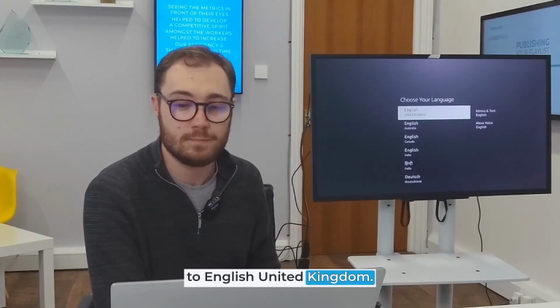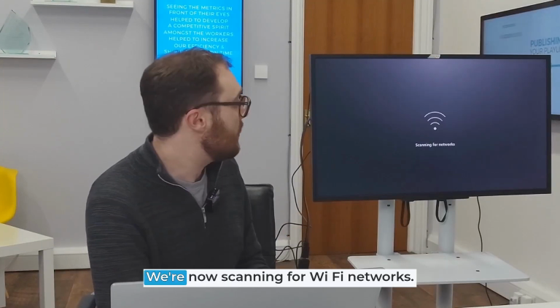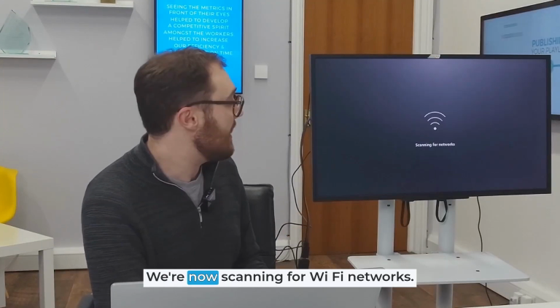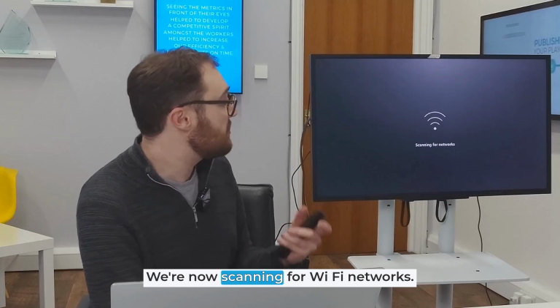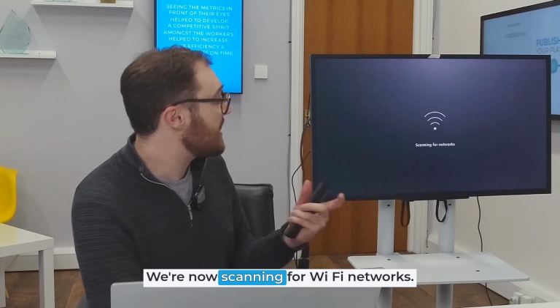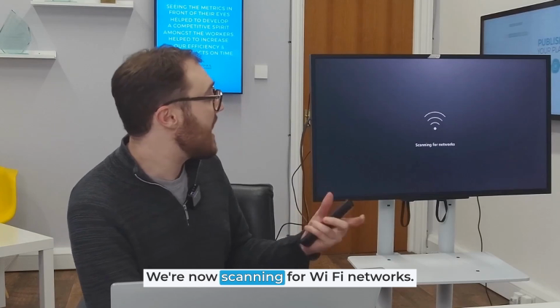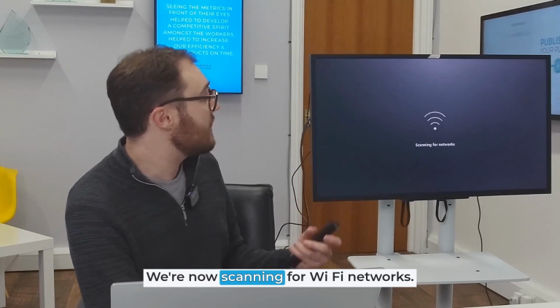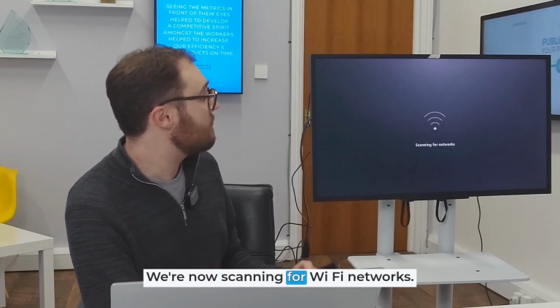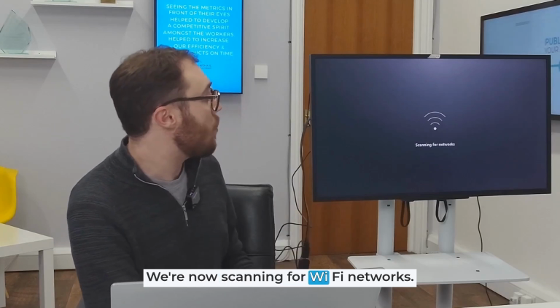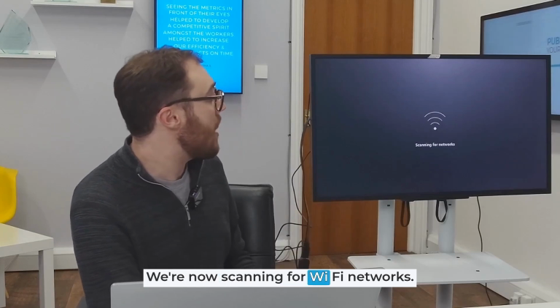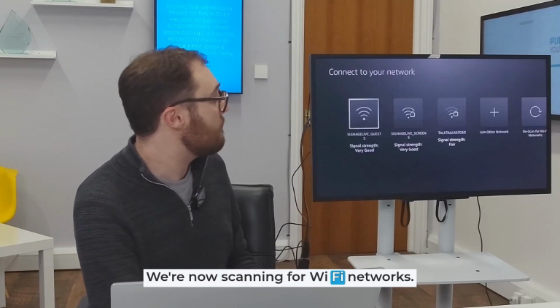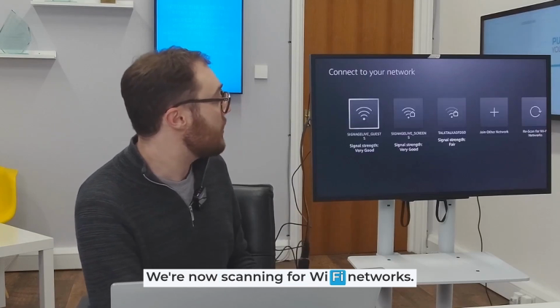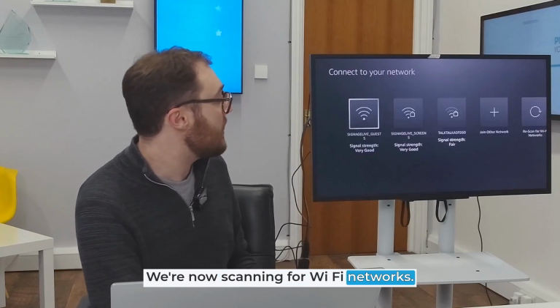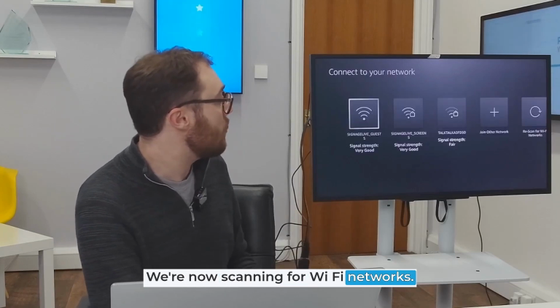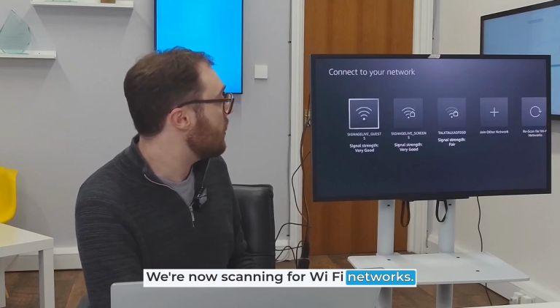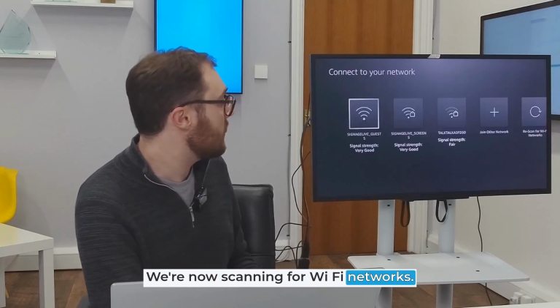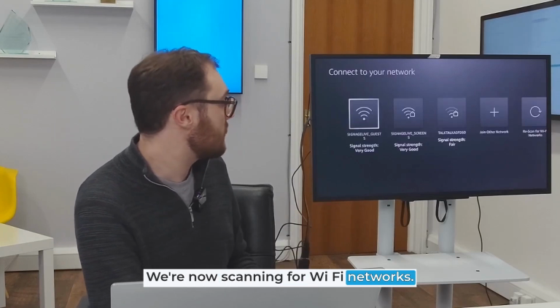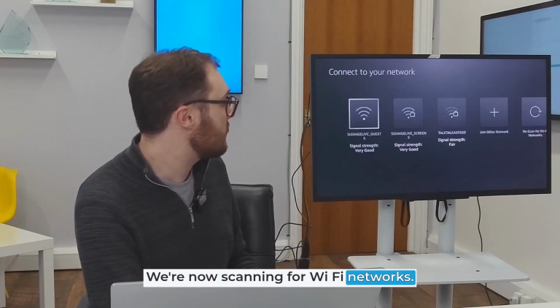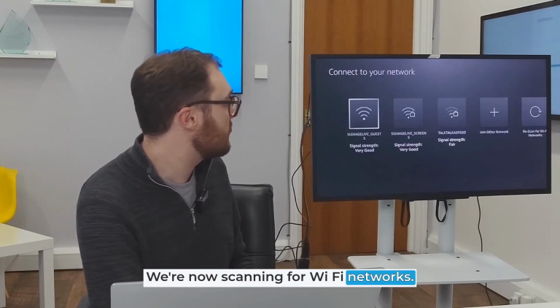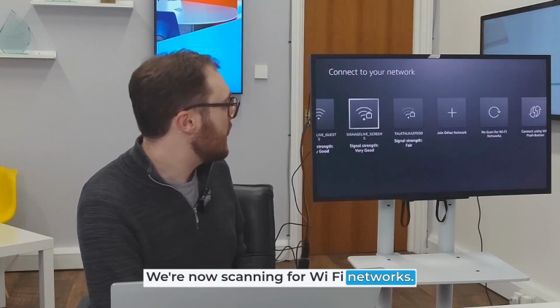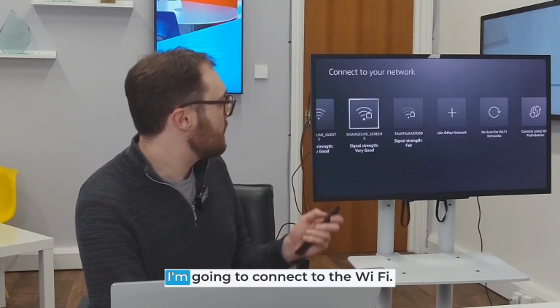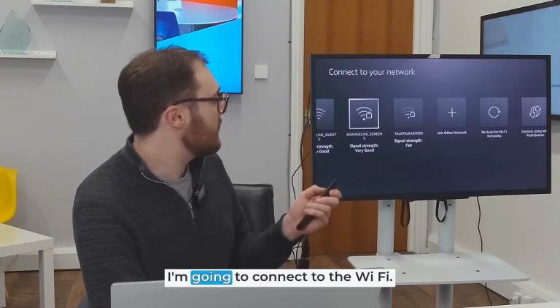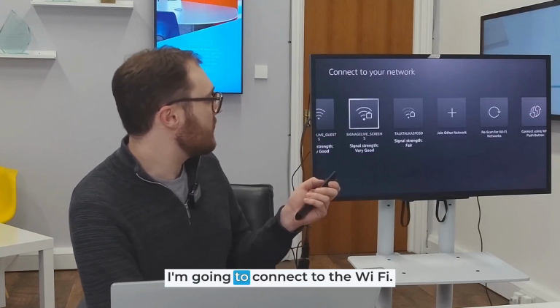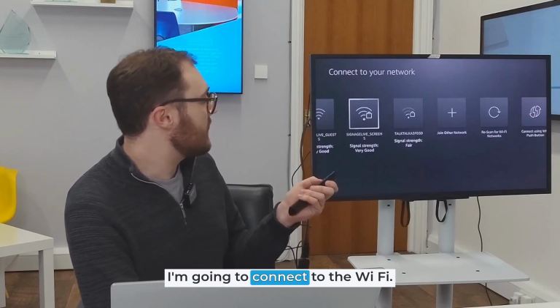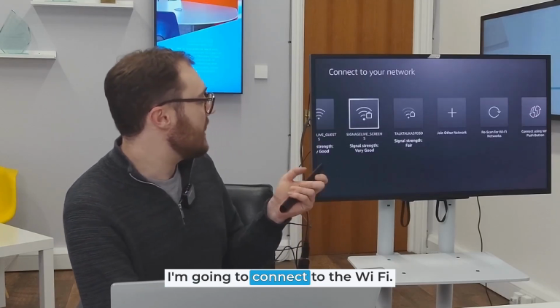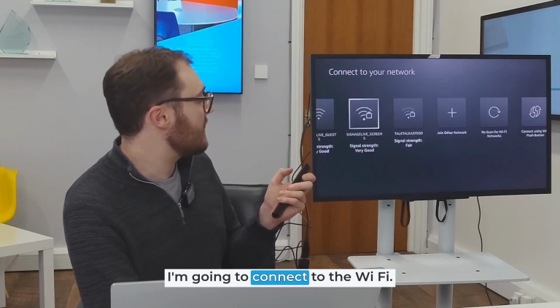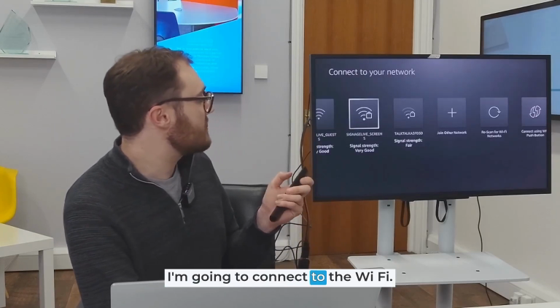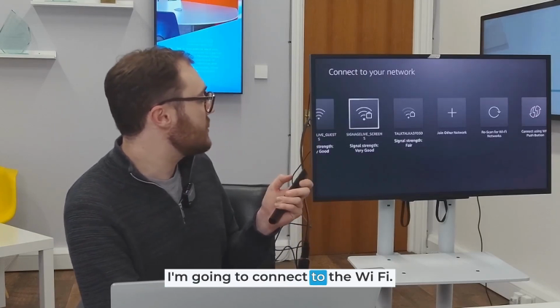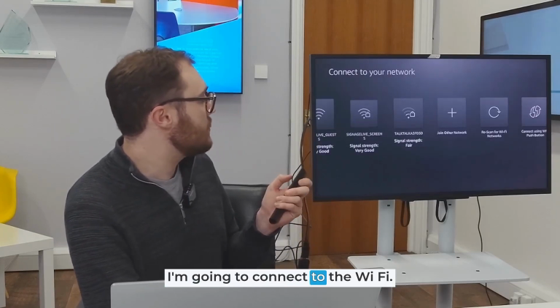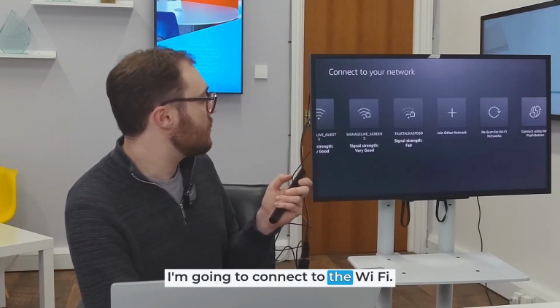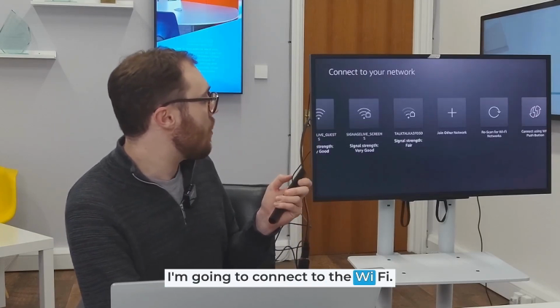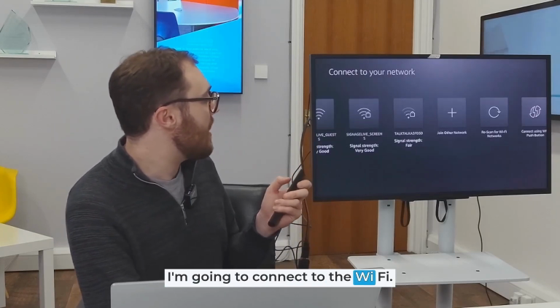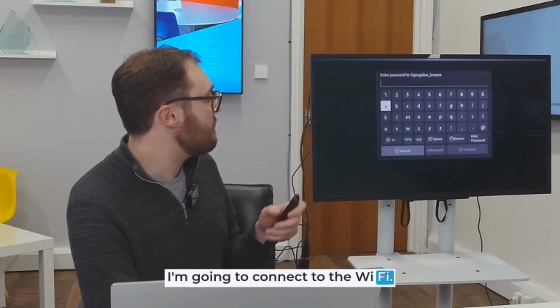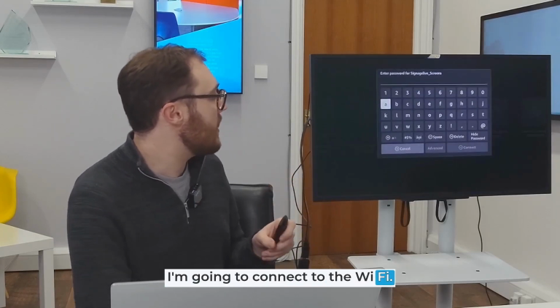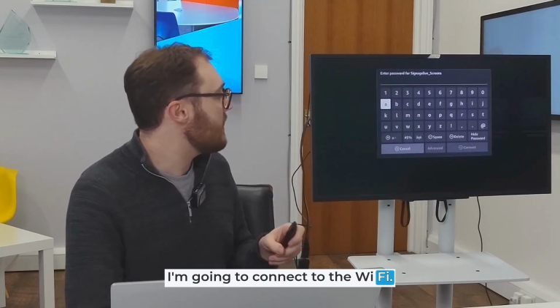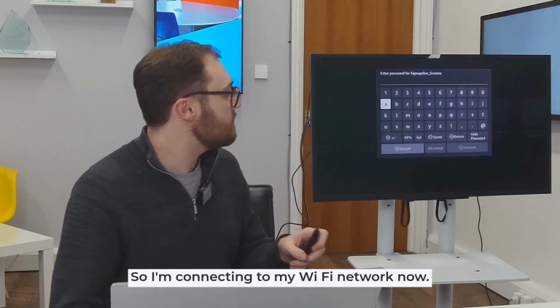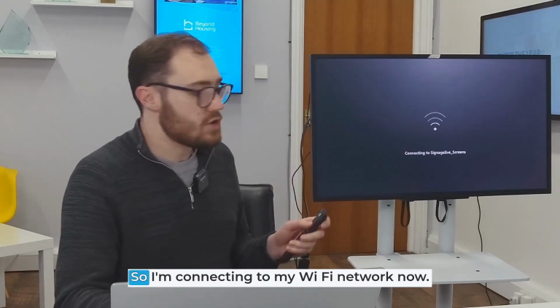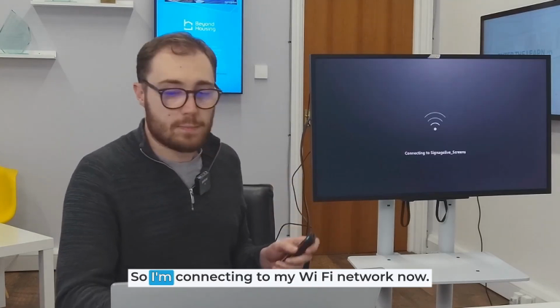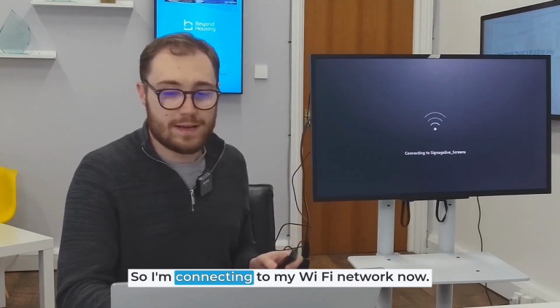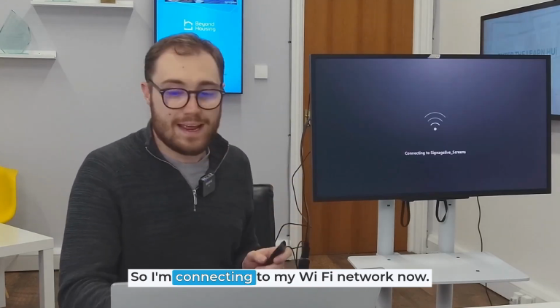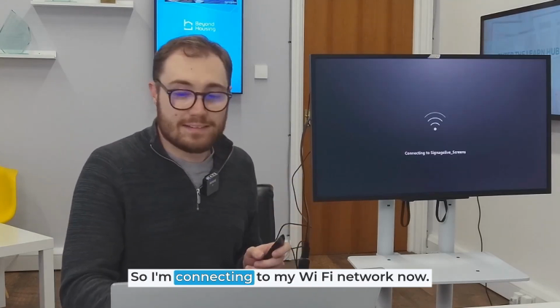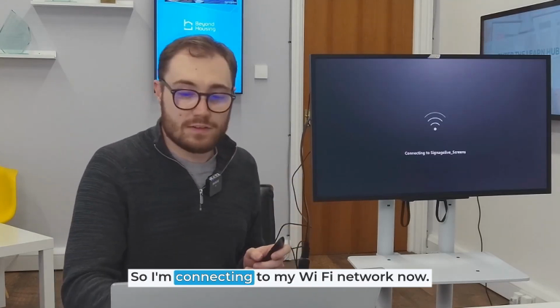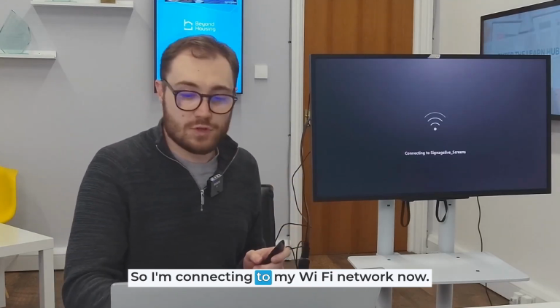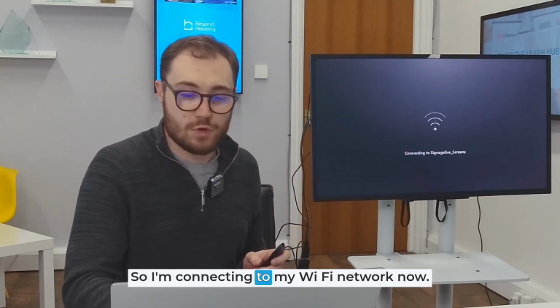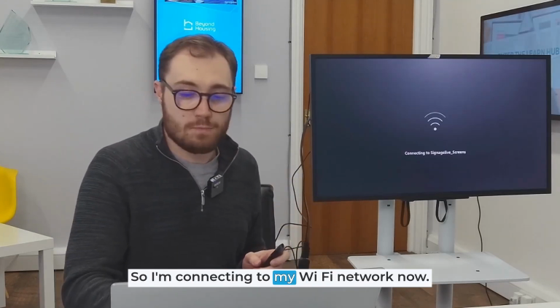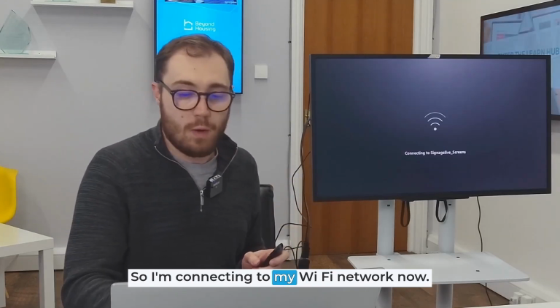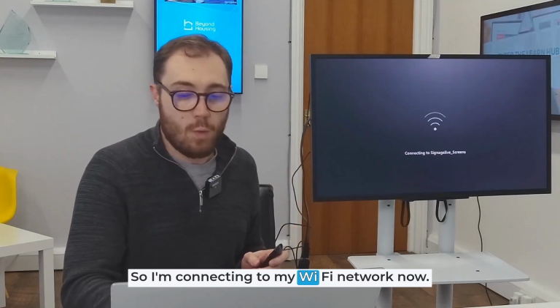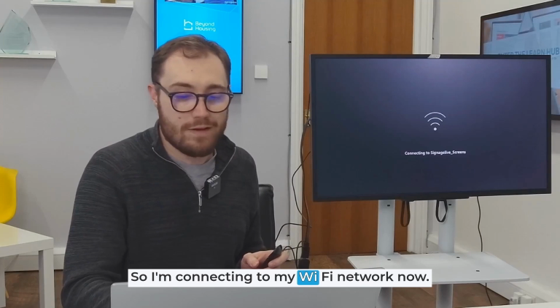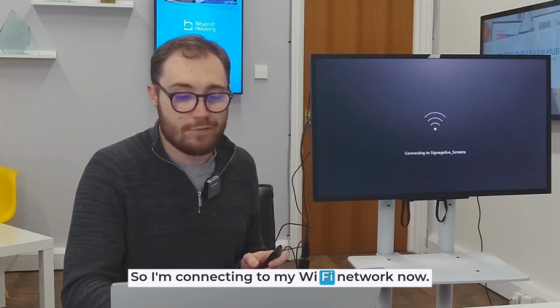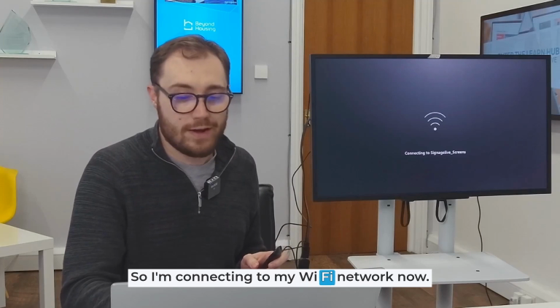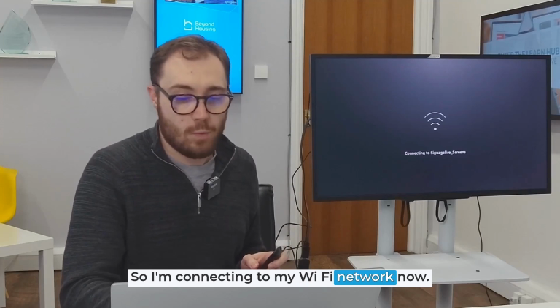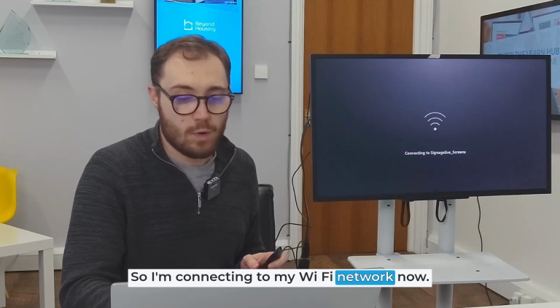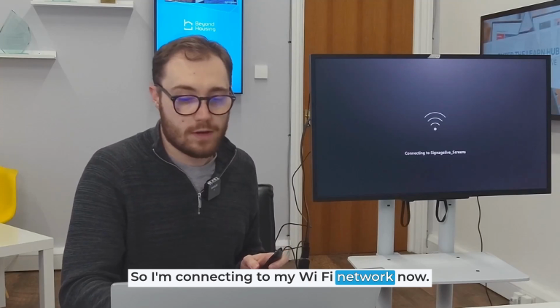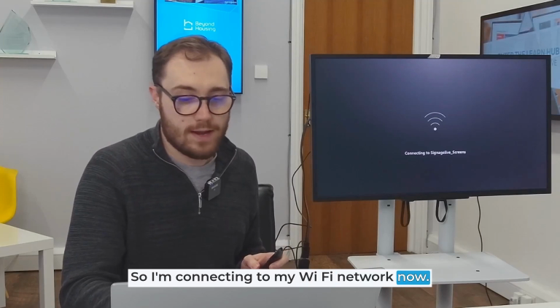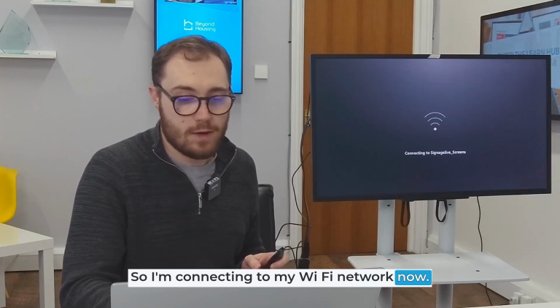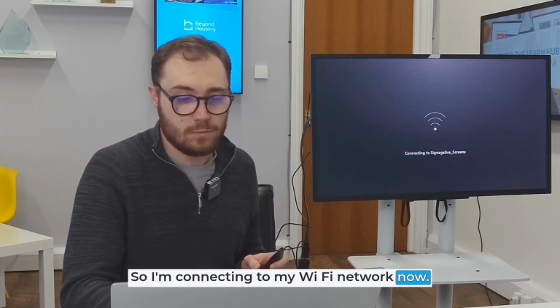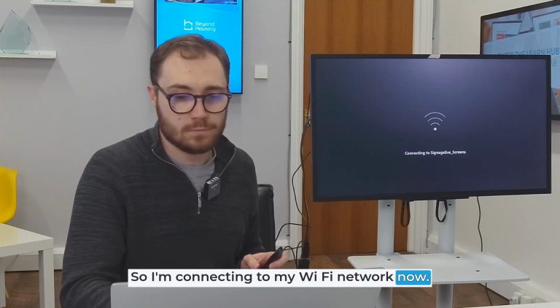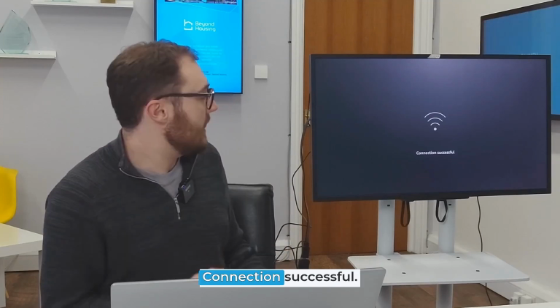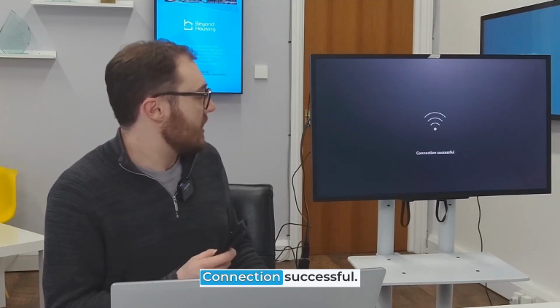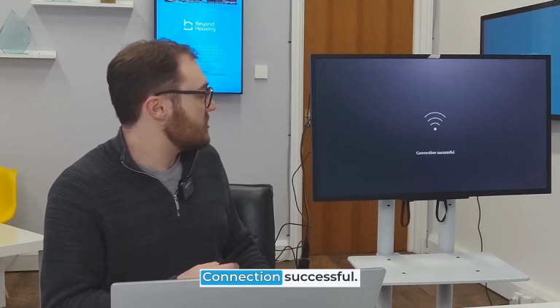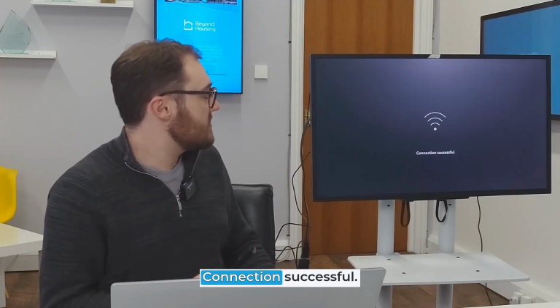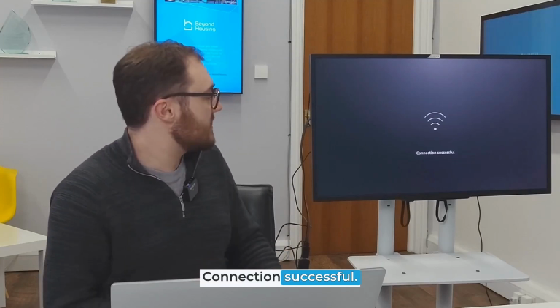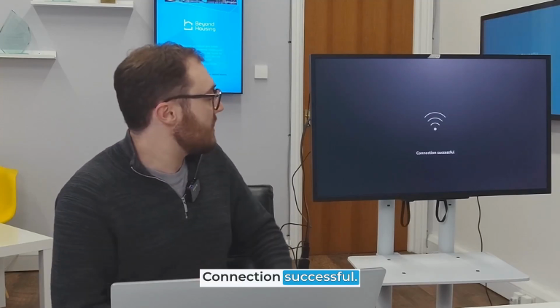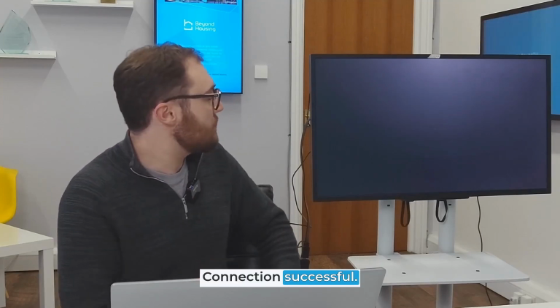We're now scanning for Wi-Fi networks. I'm going to connect to the Wi-Fi and connecting to my Wi-Fi network now. Connection successful.